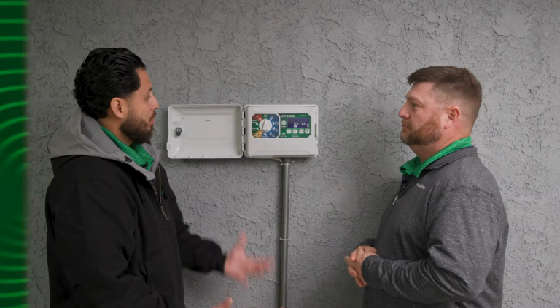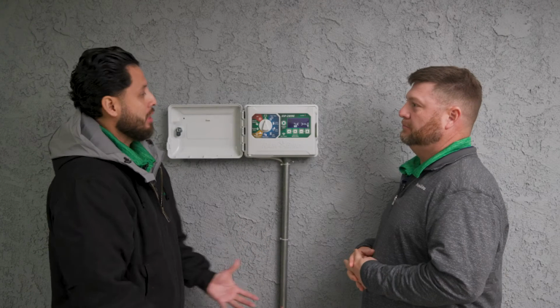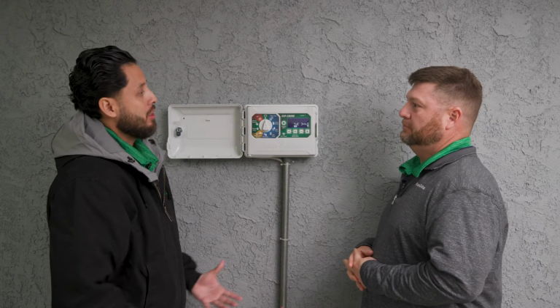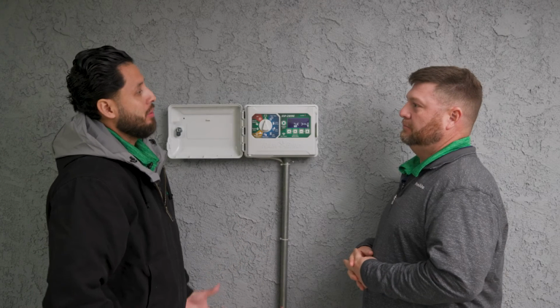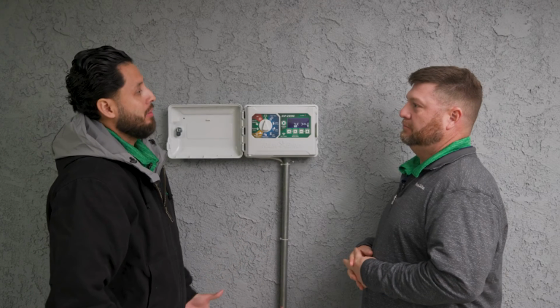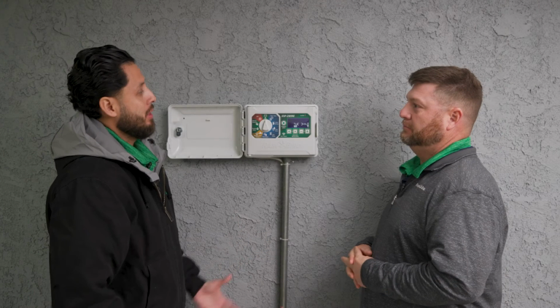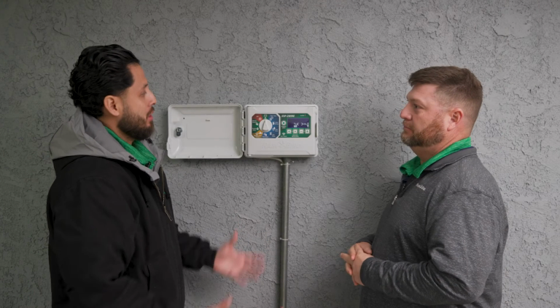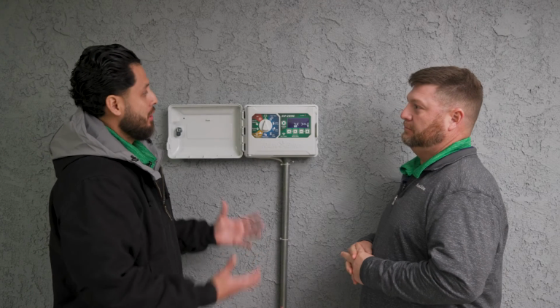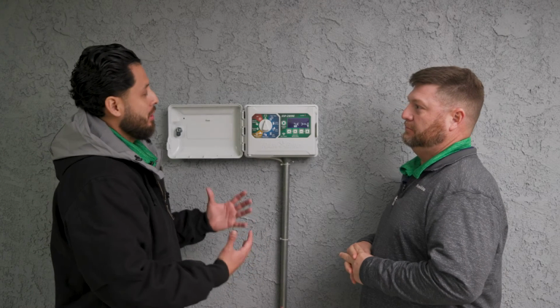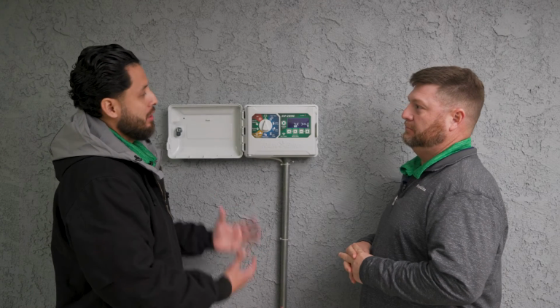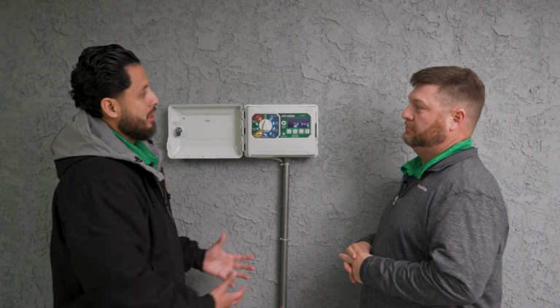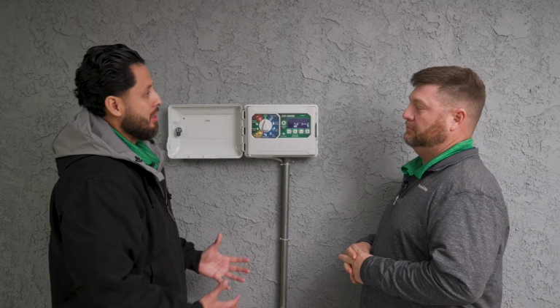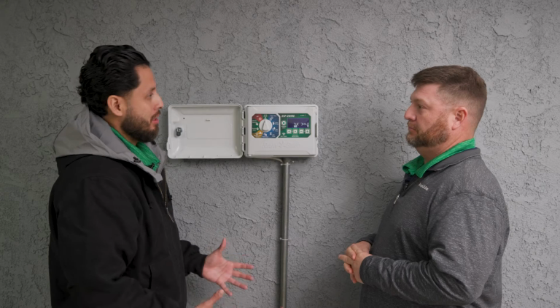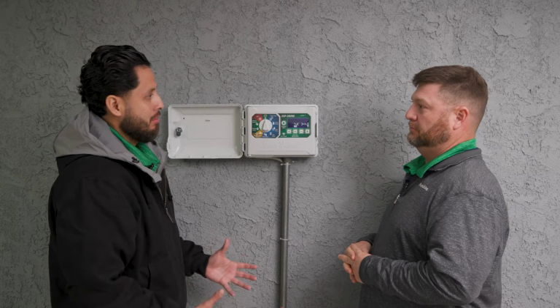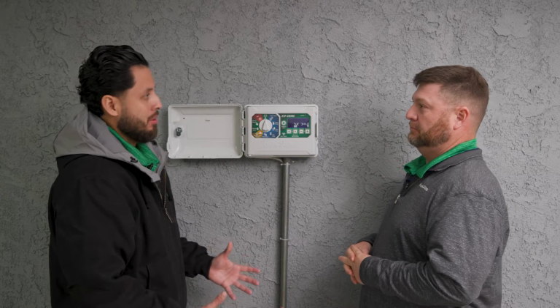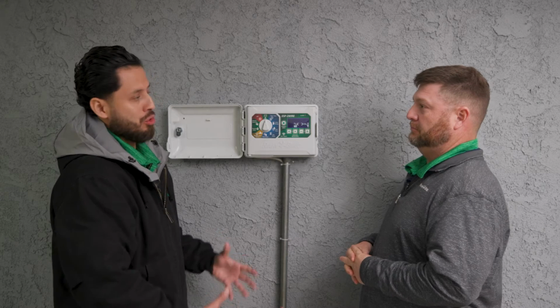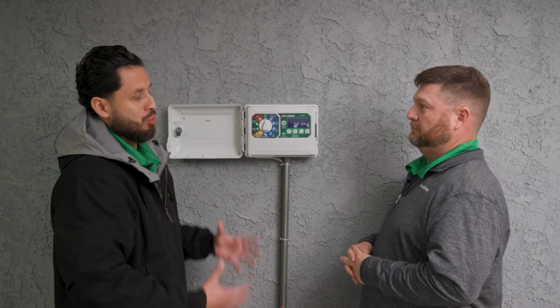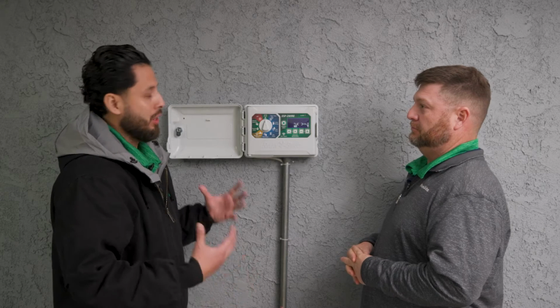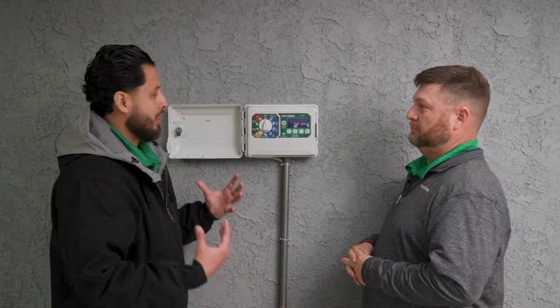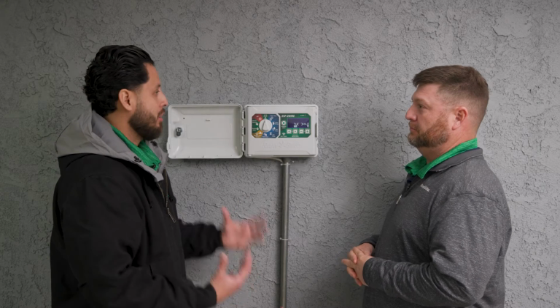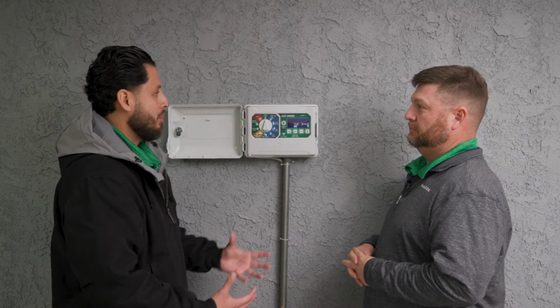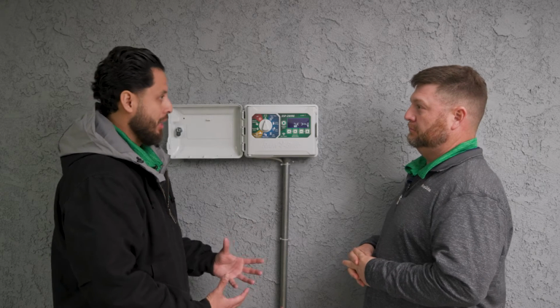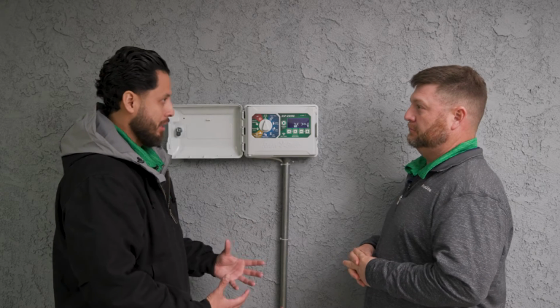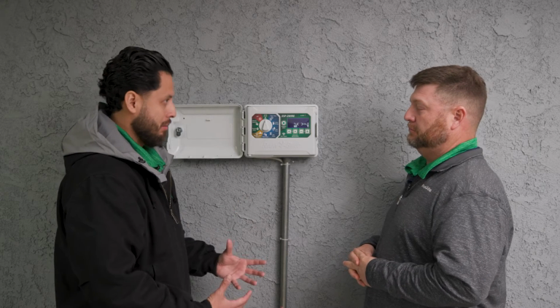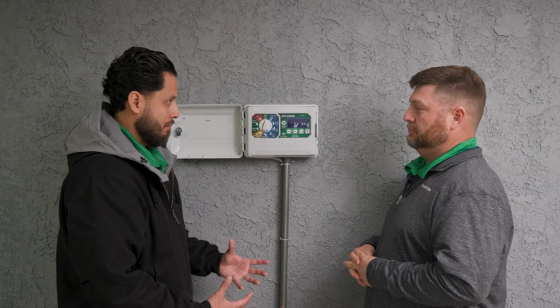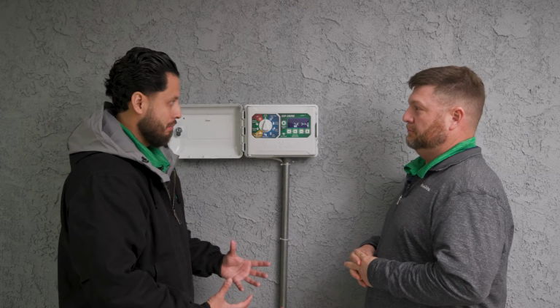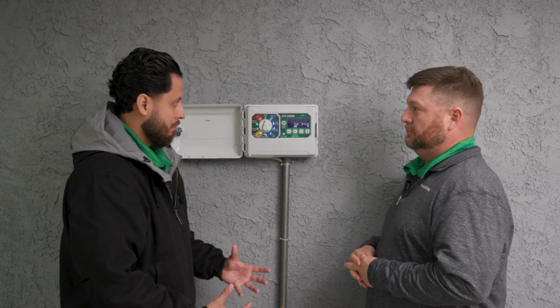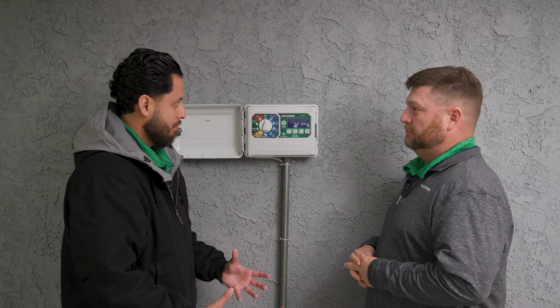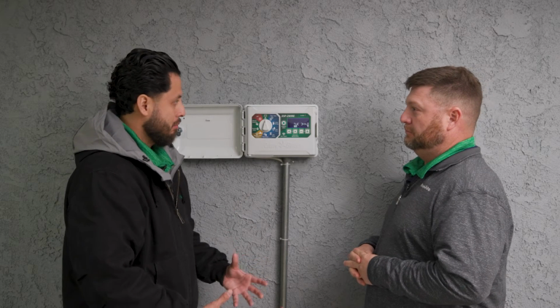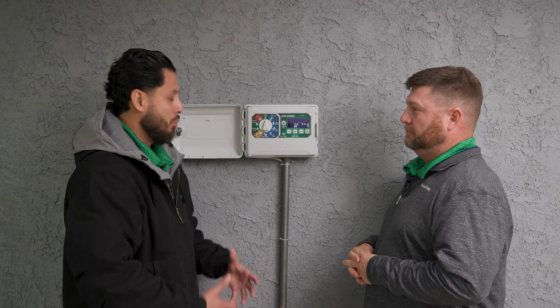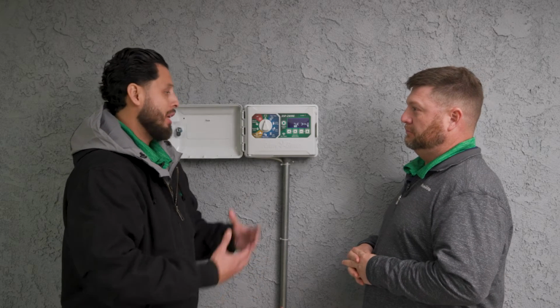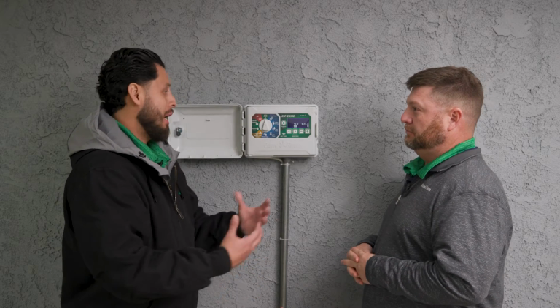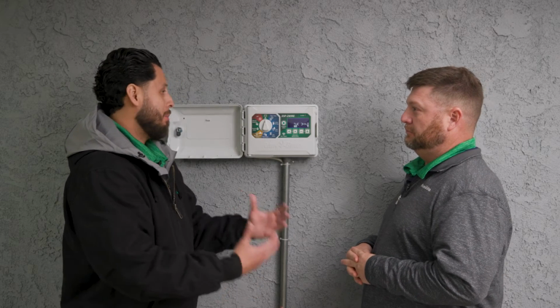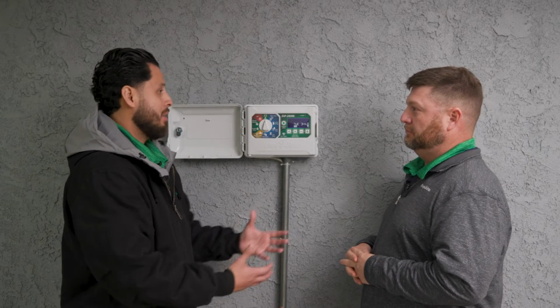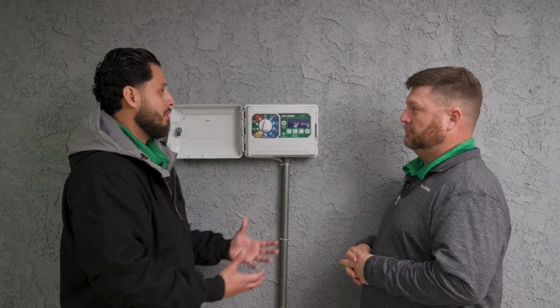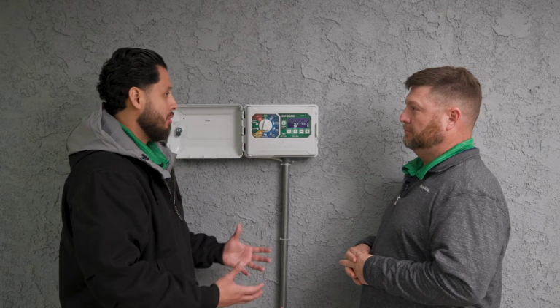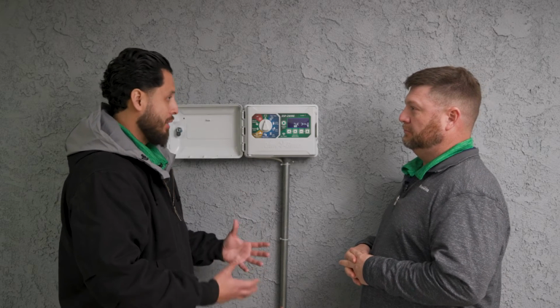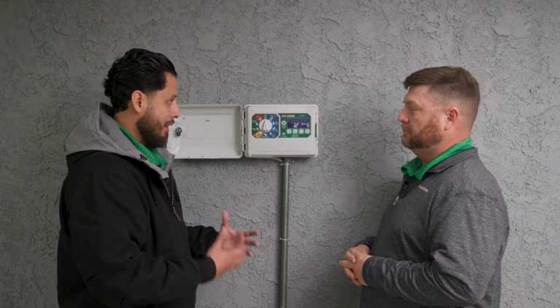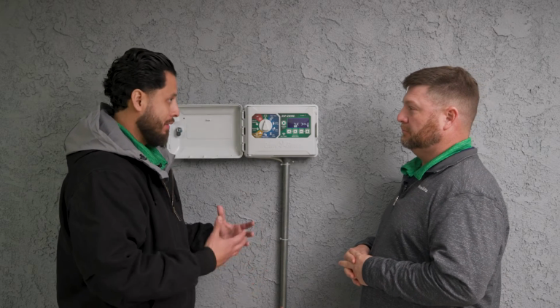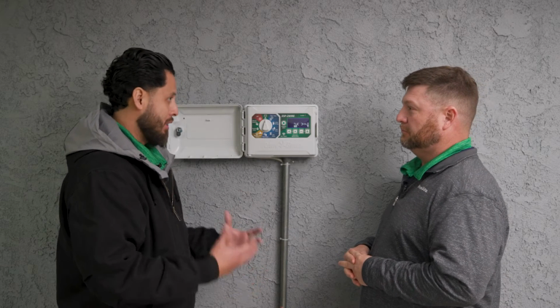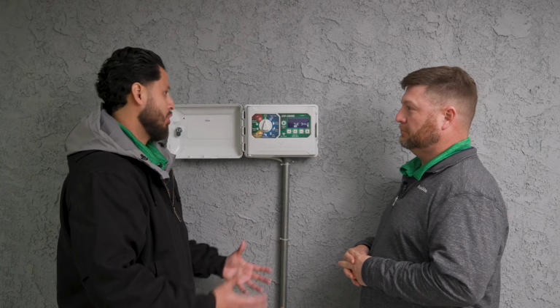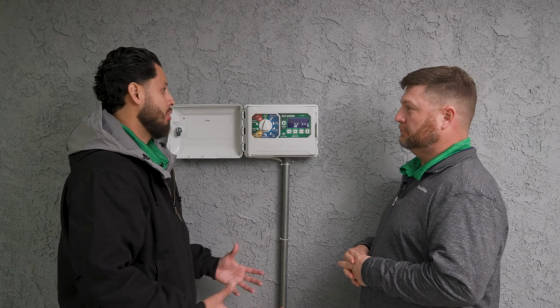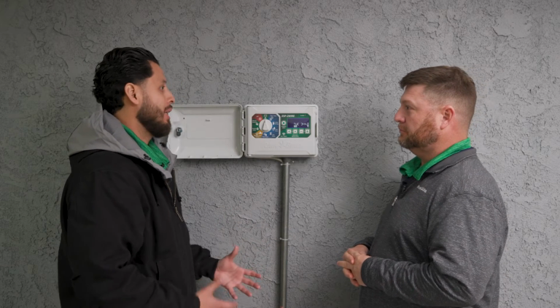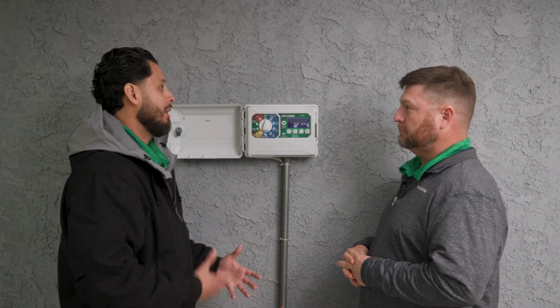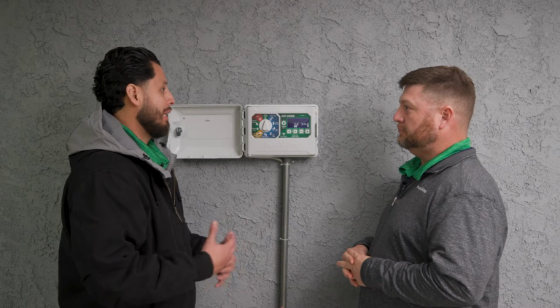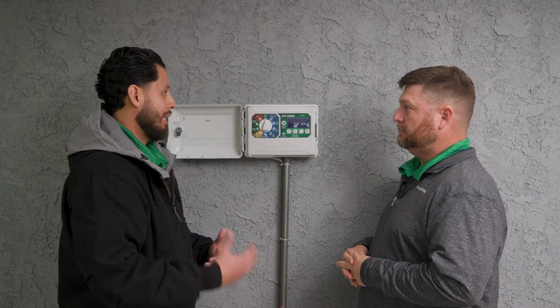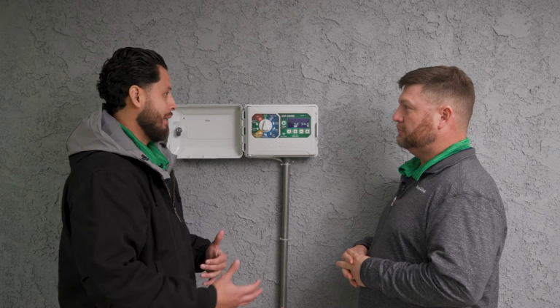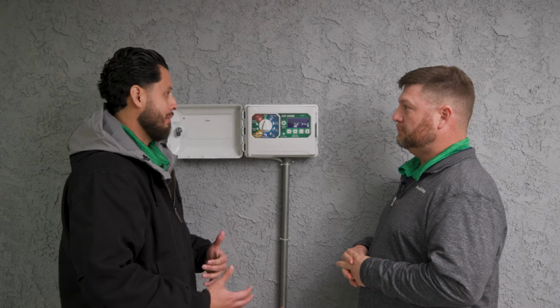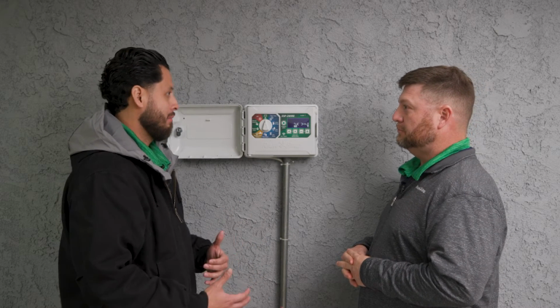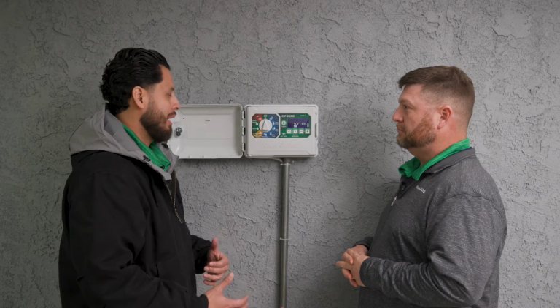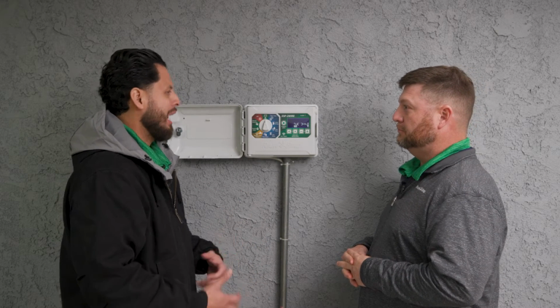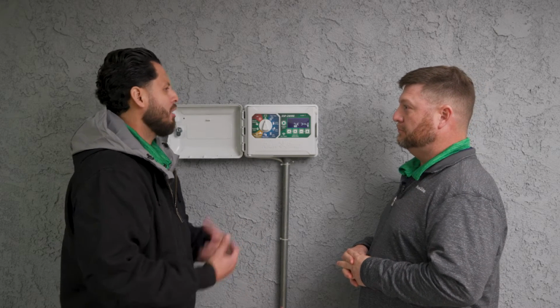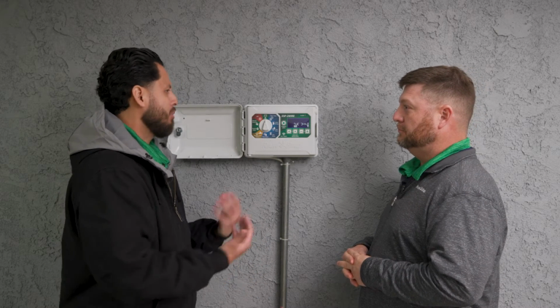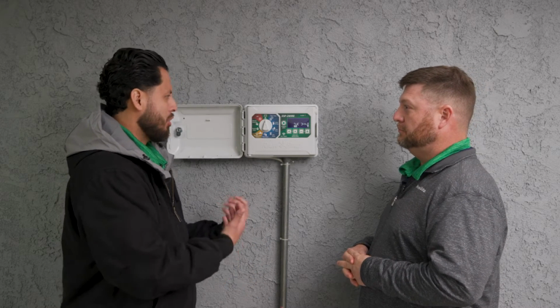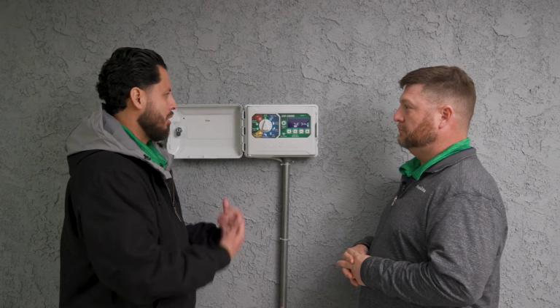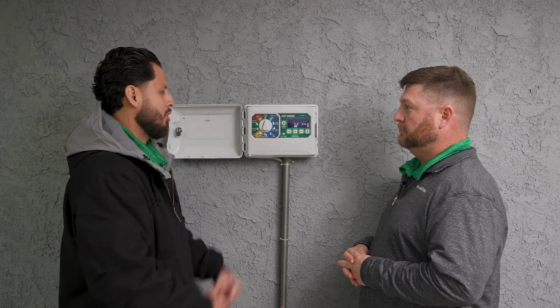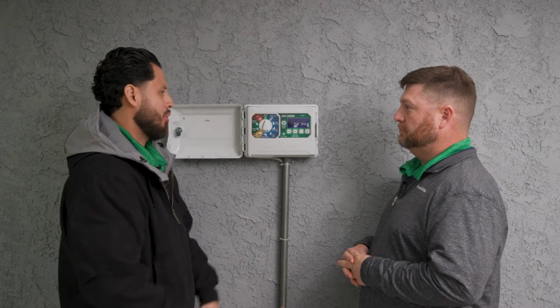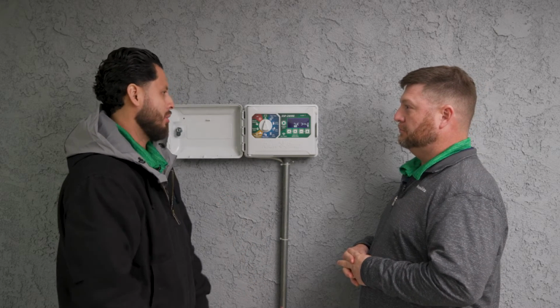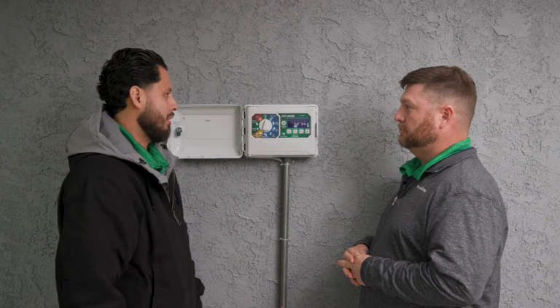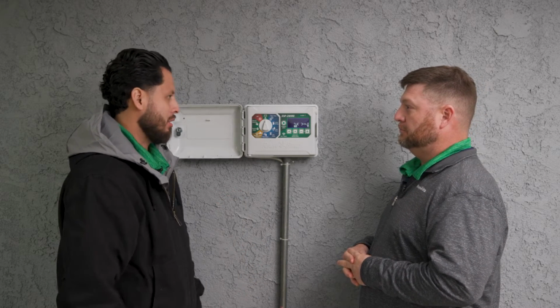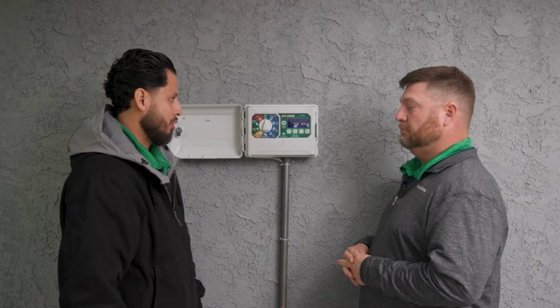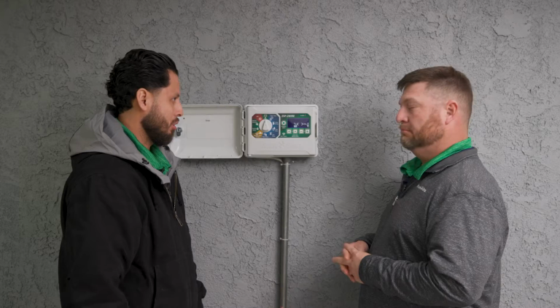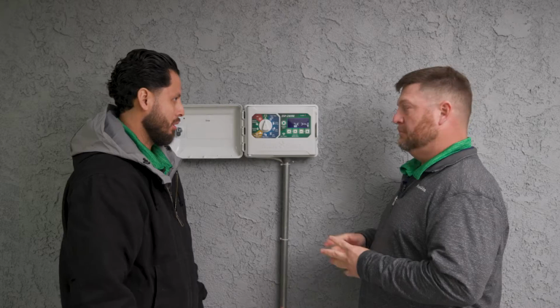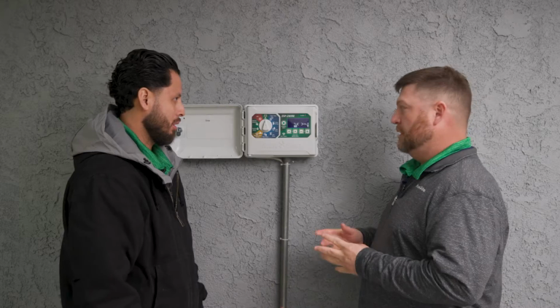We've installed the system and it's working great, but what happens when we have an issue down the line? How do we troubleshoot on the controller?